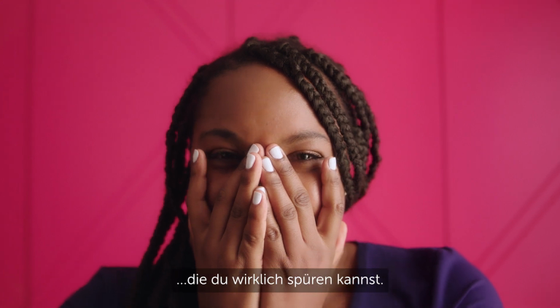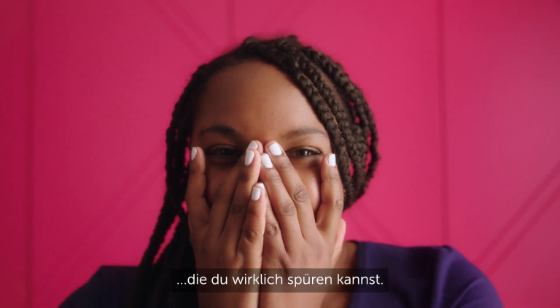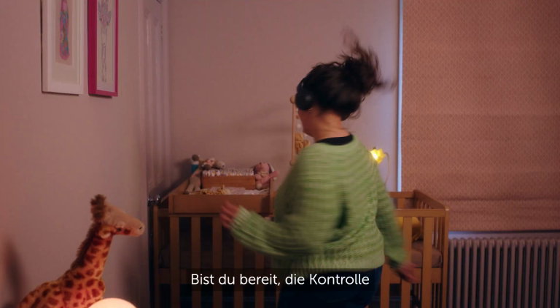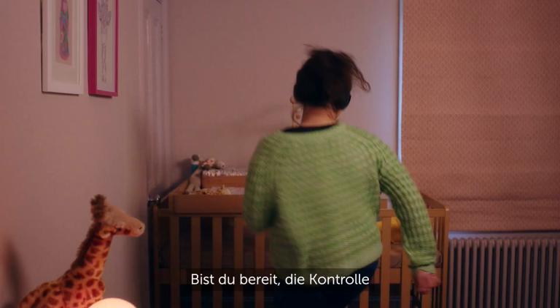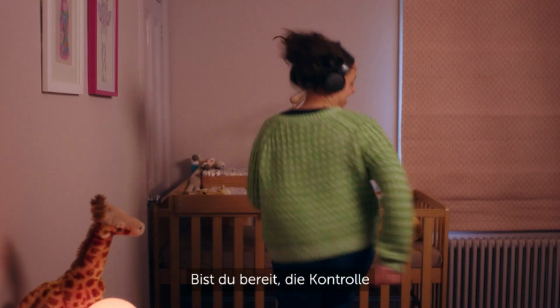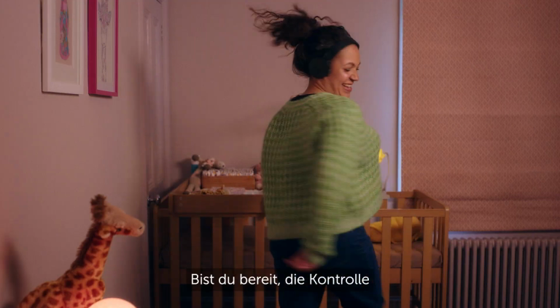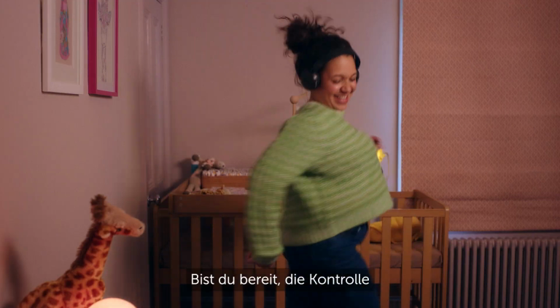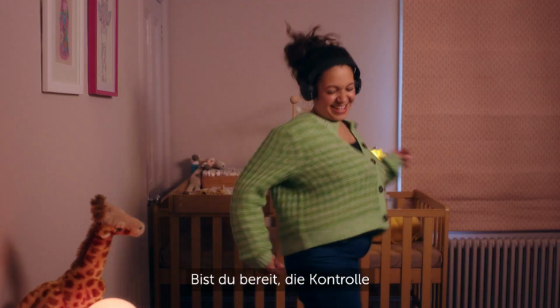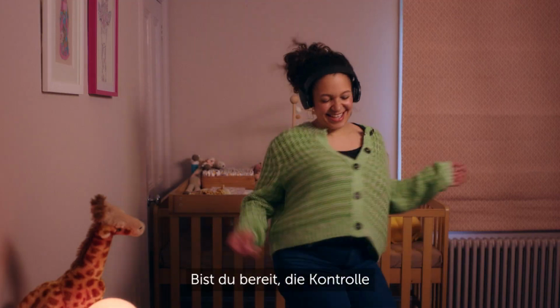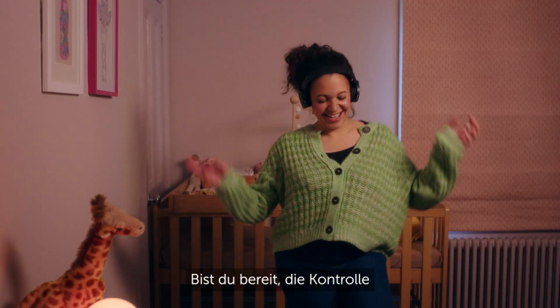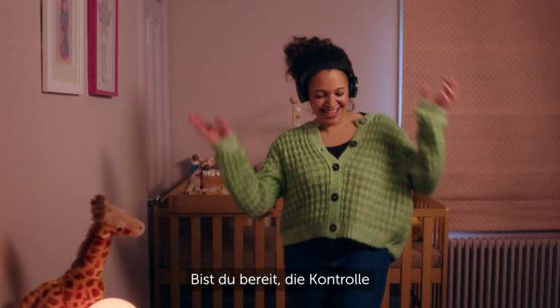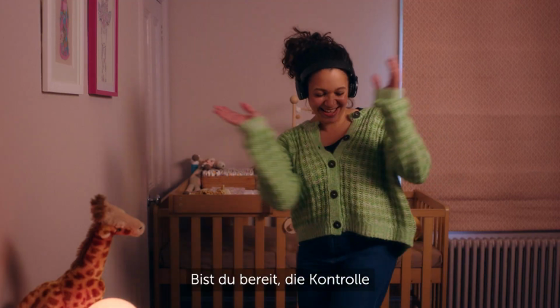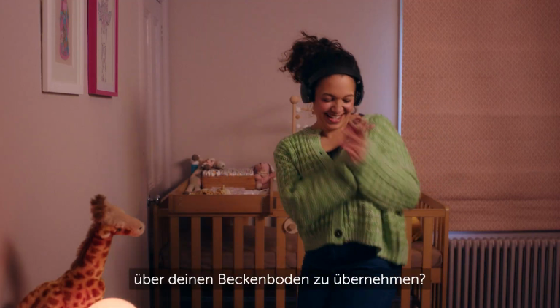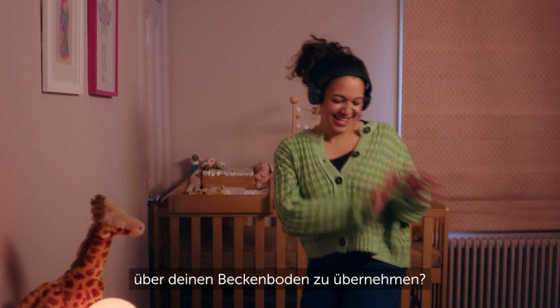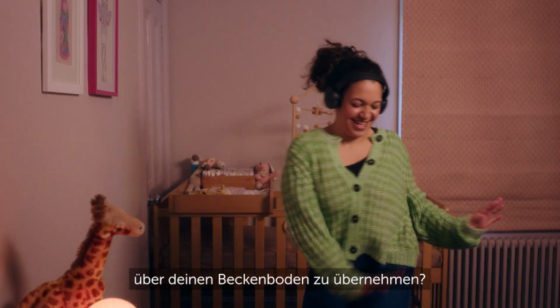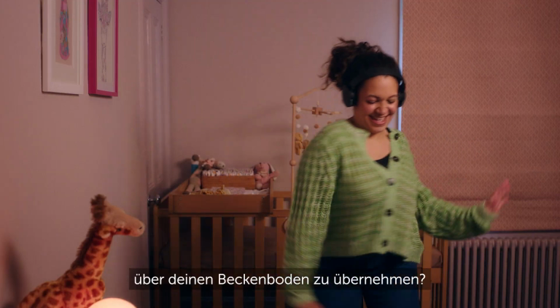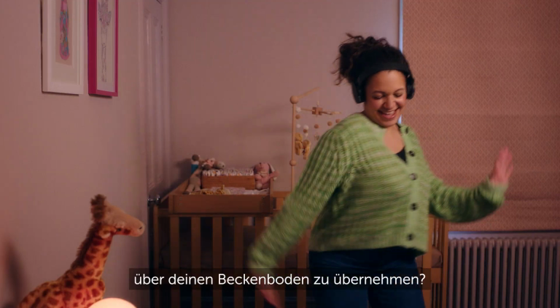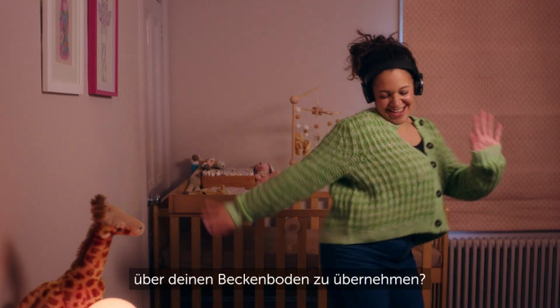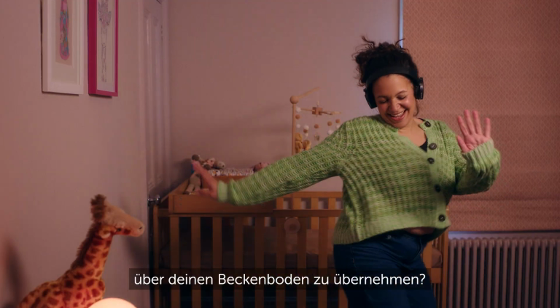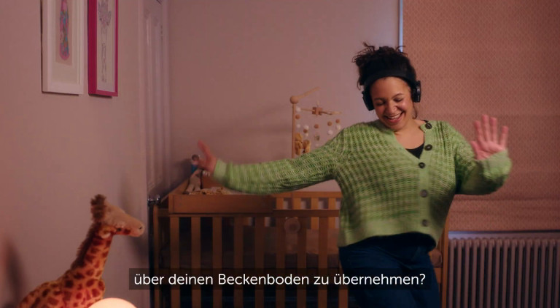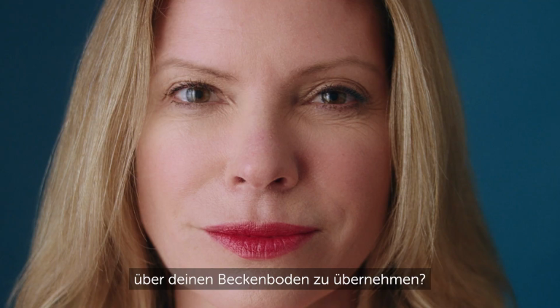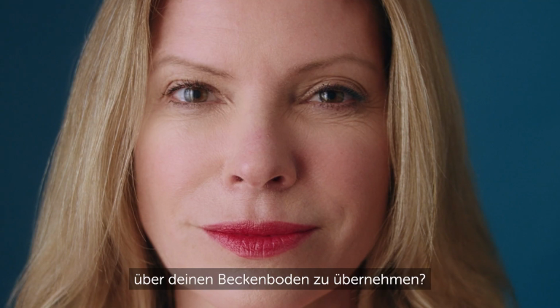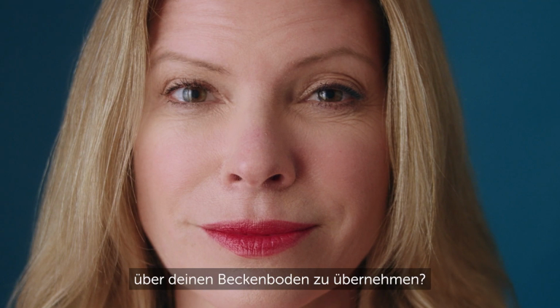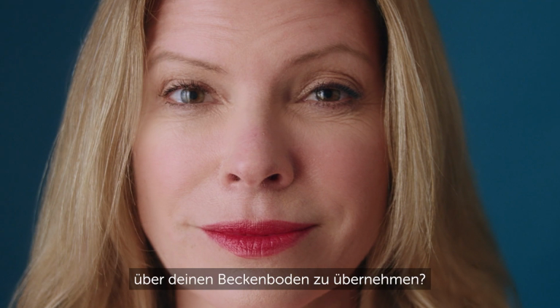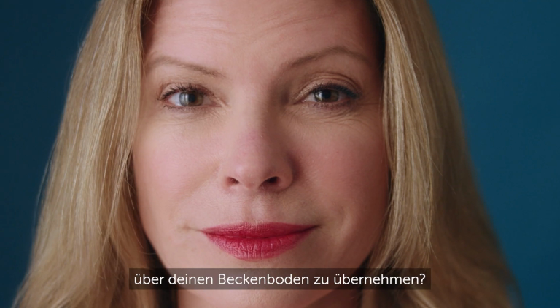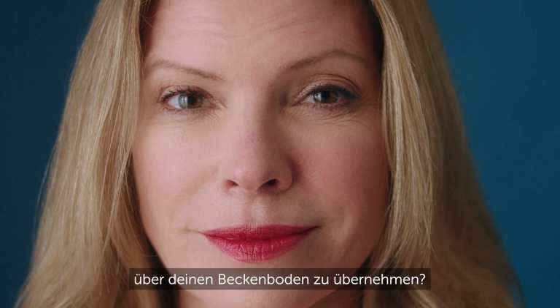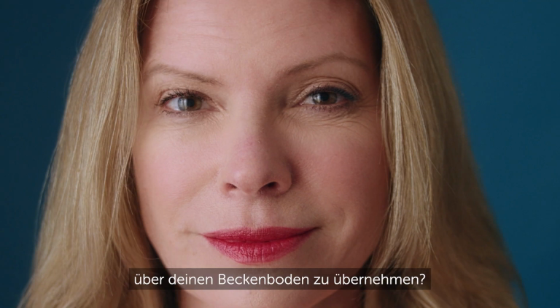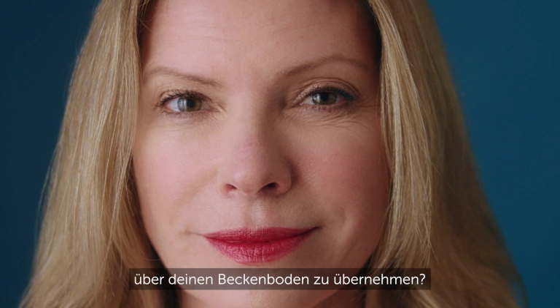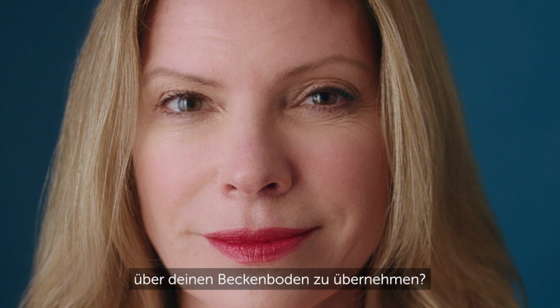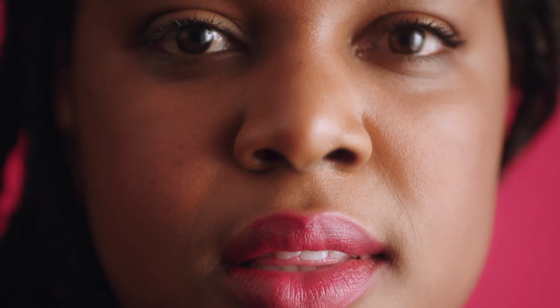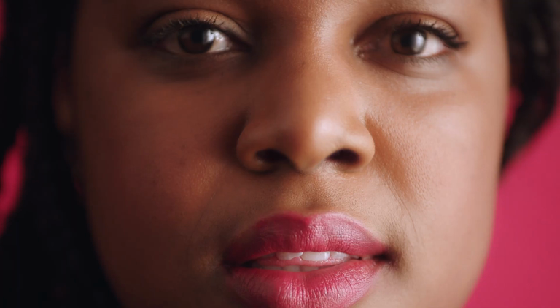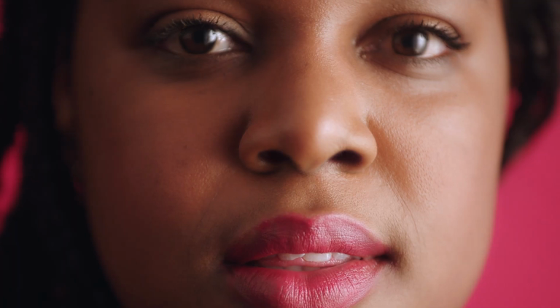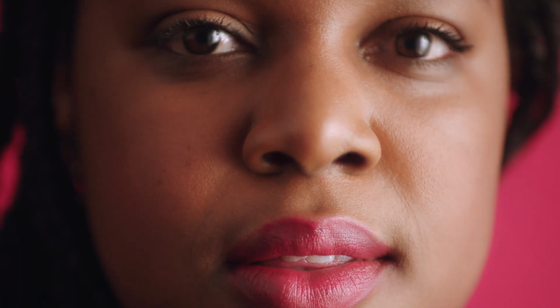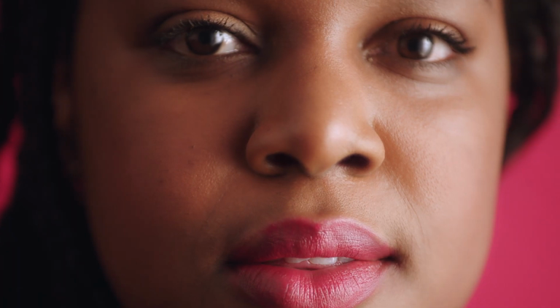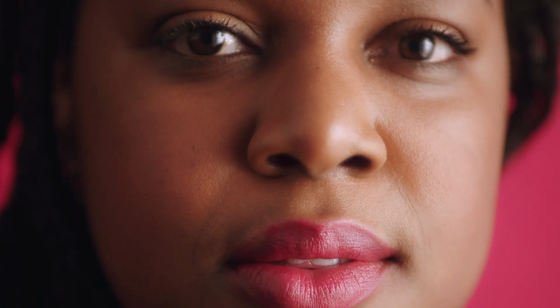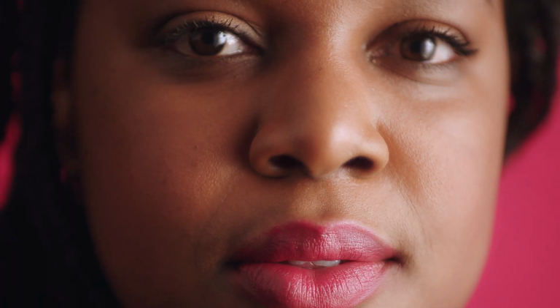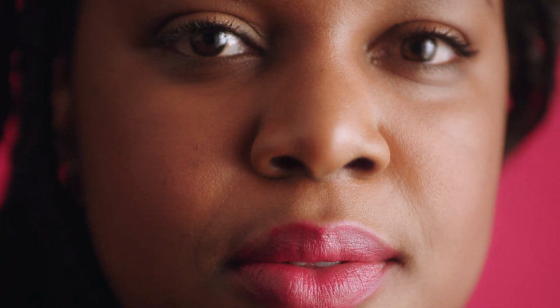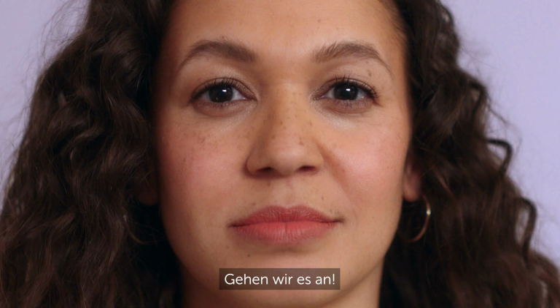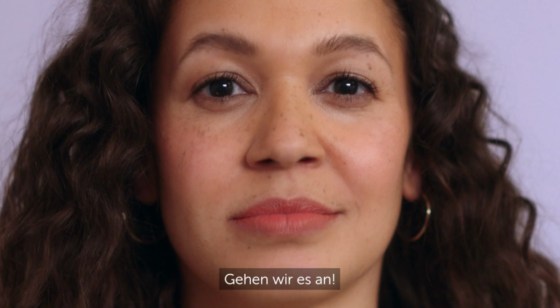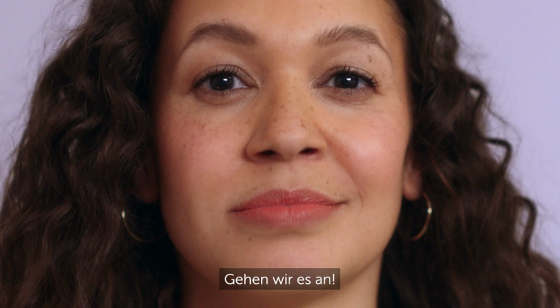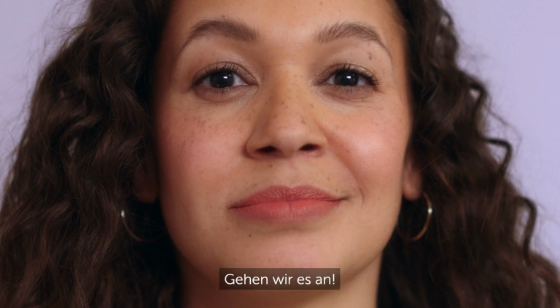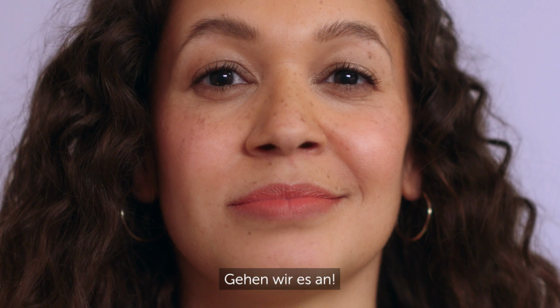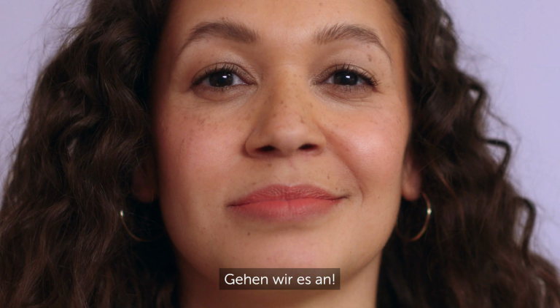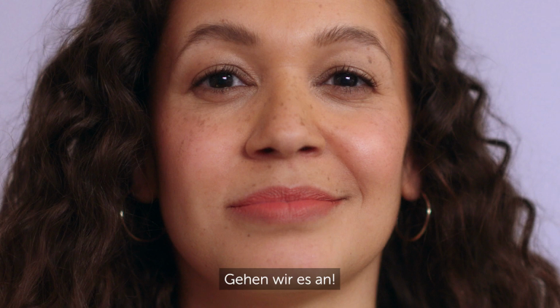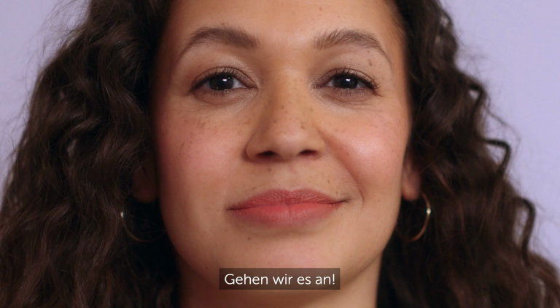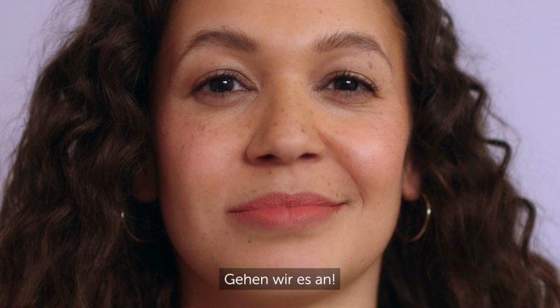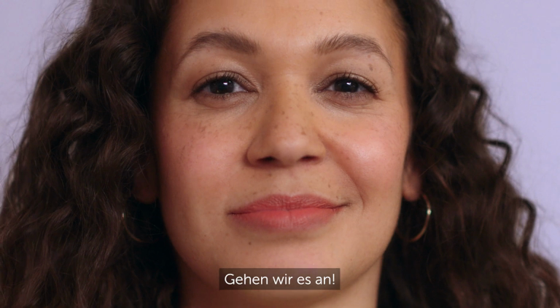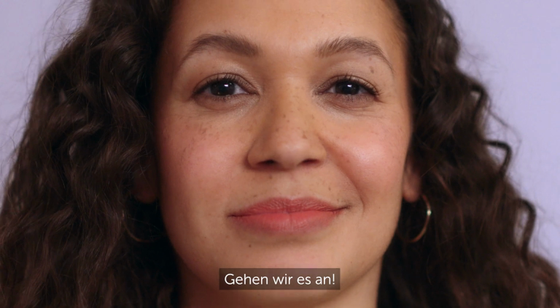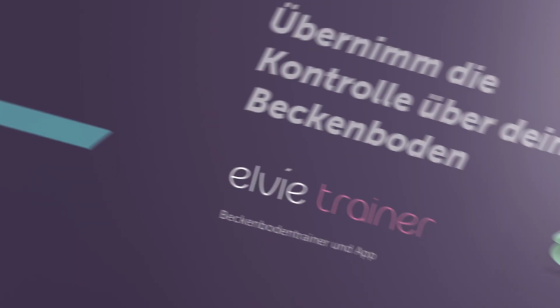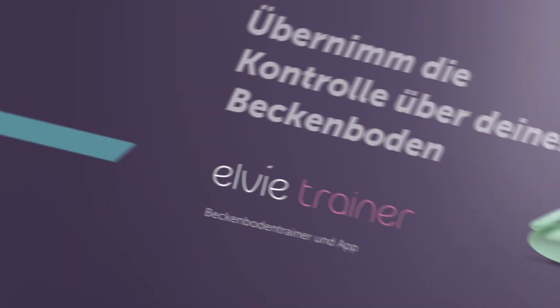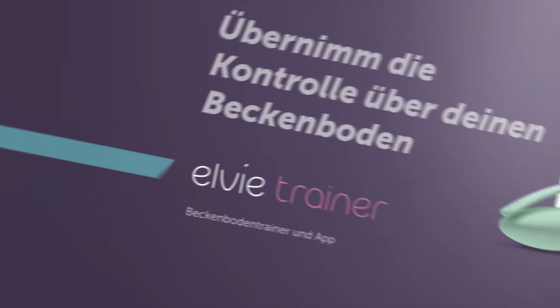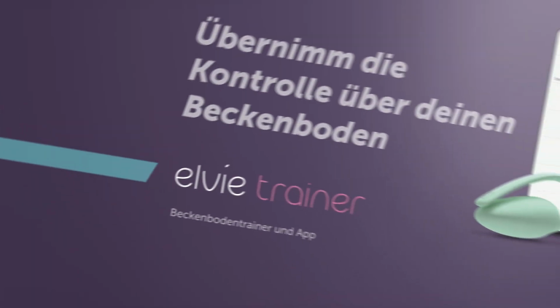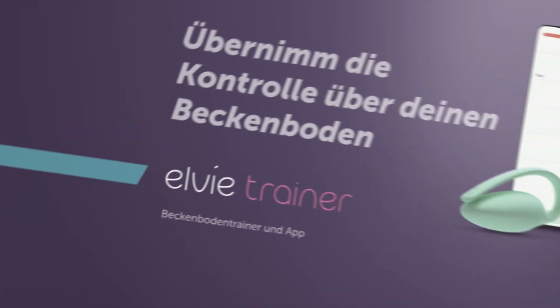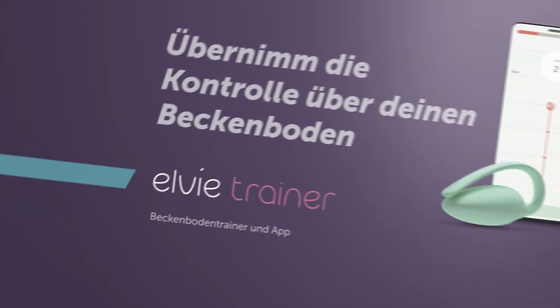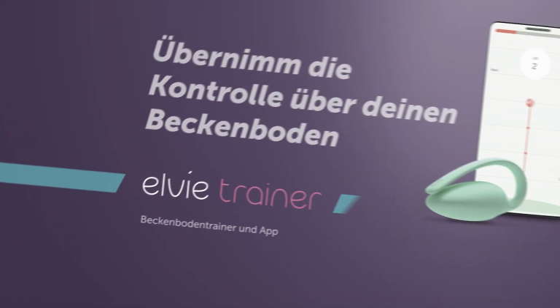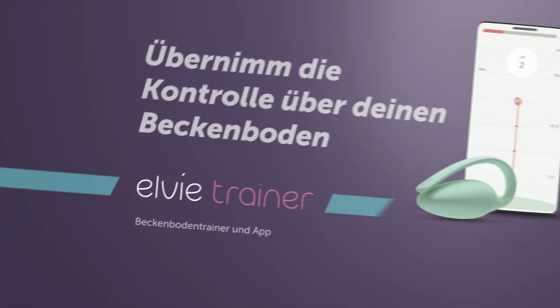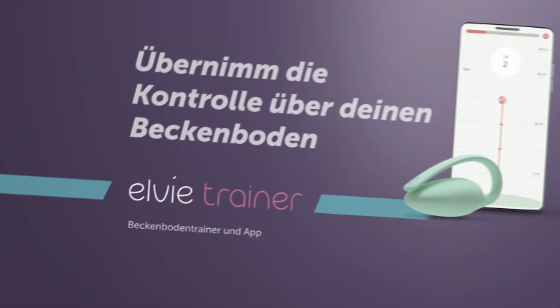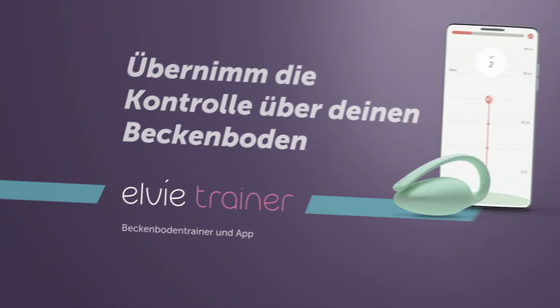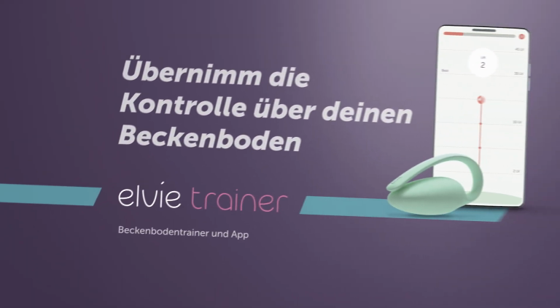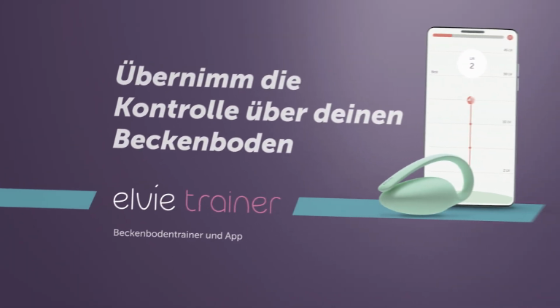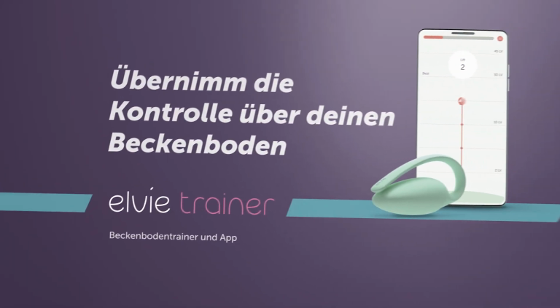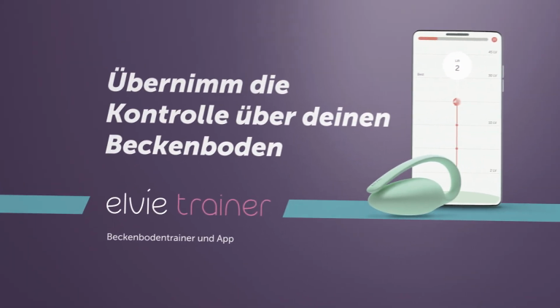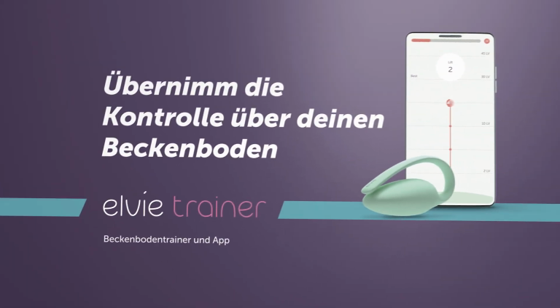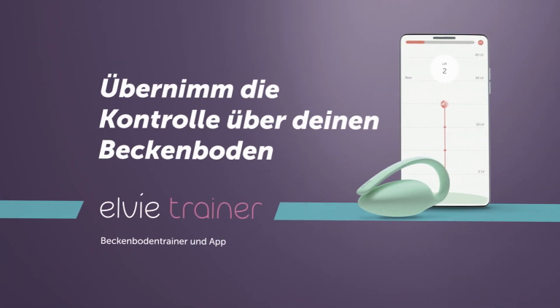Ready to take charge of your pelvic floor? Ease, squeeze, relax, repeat.